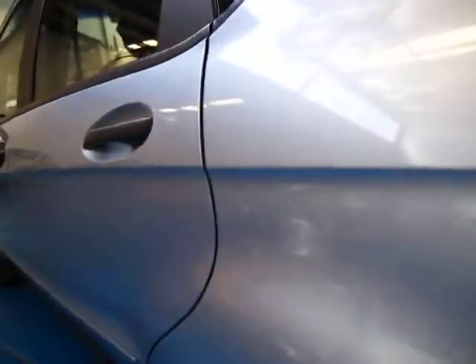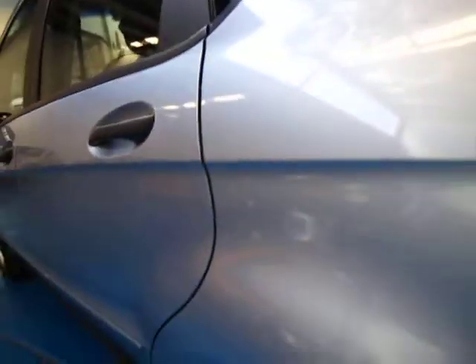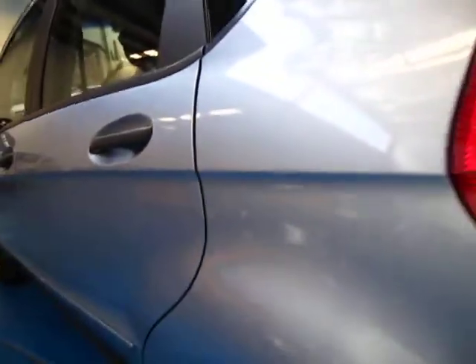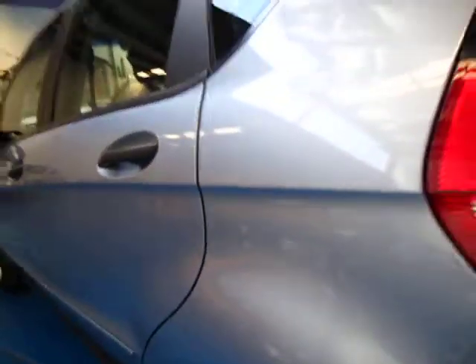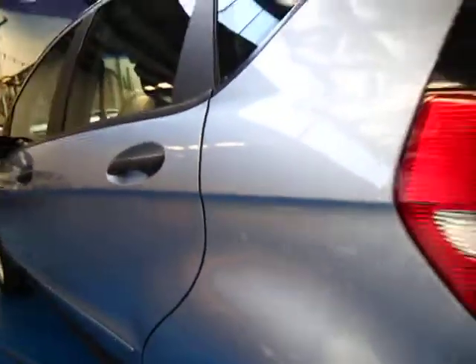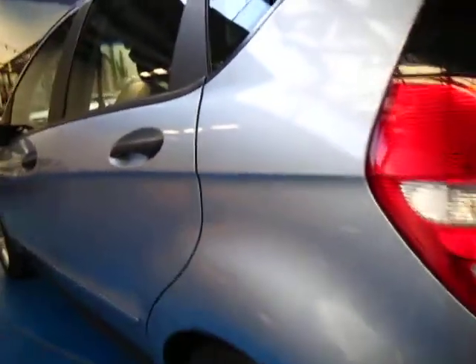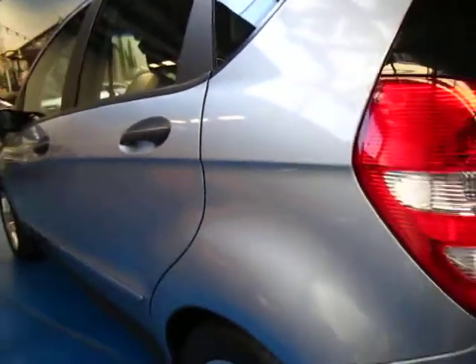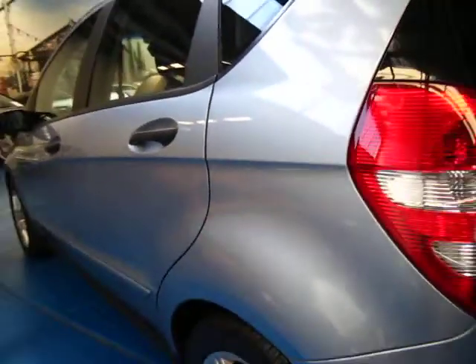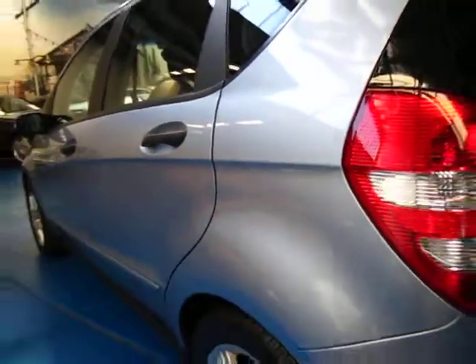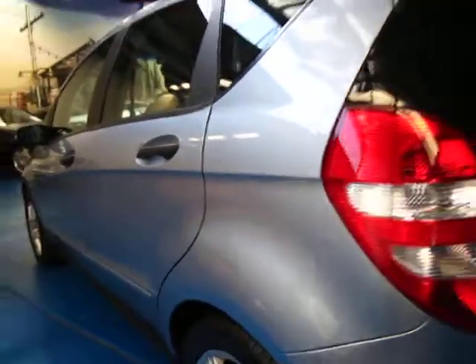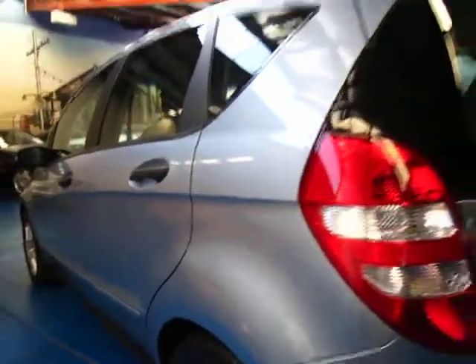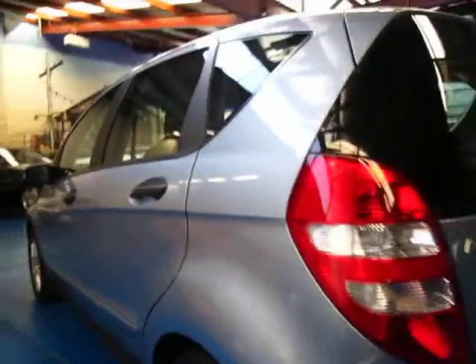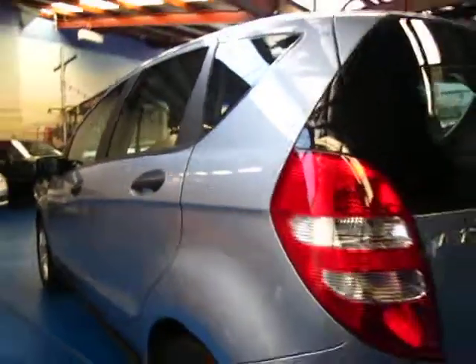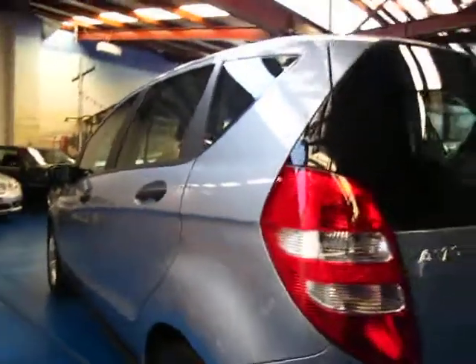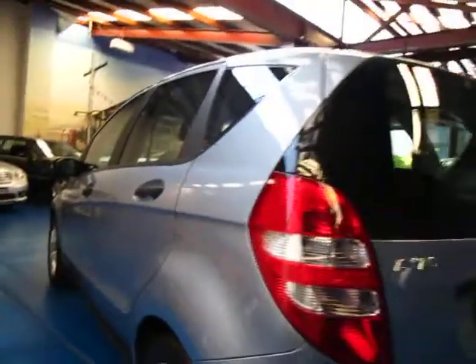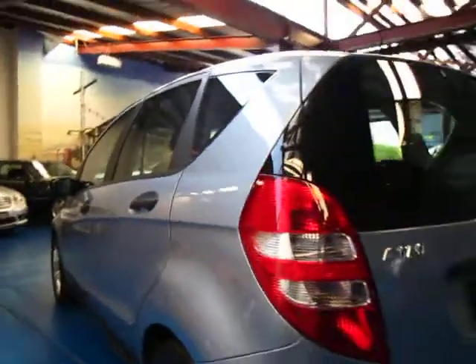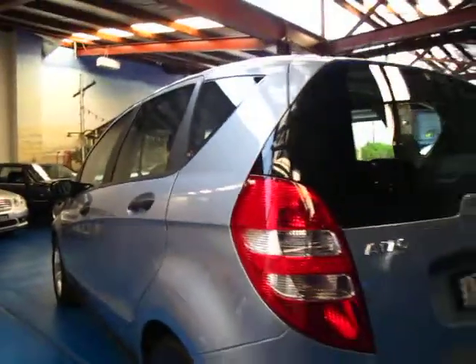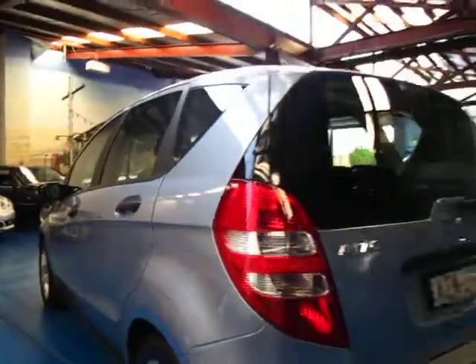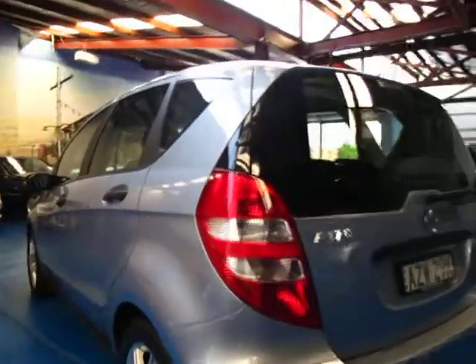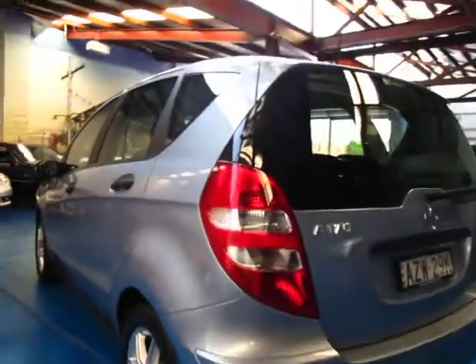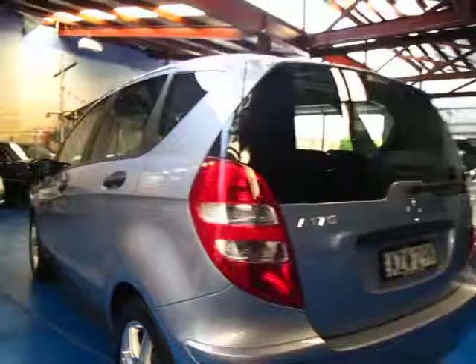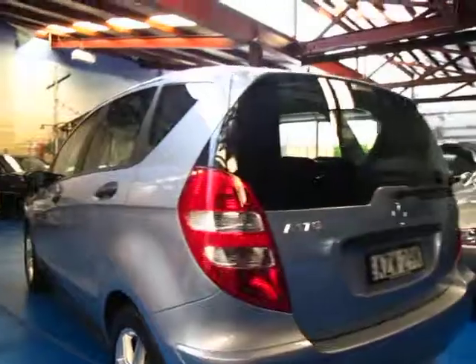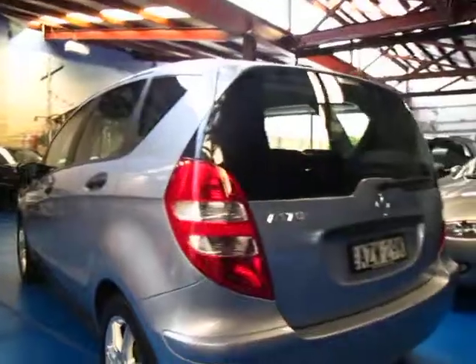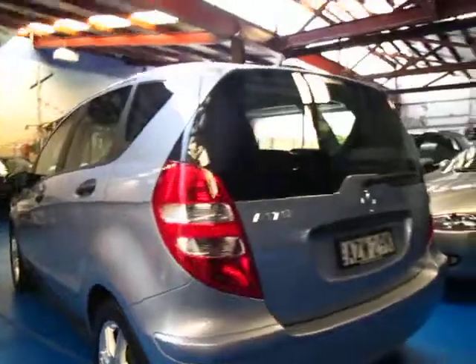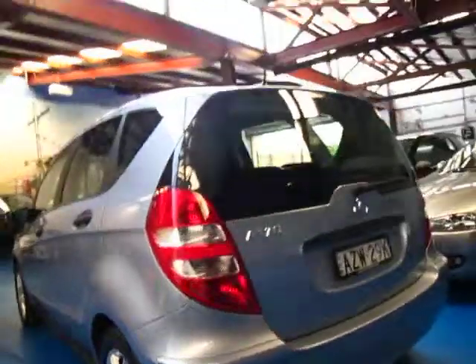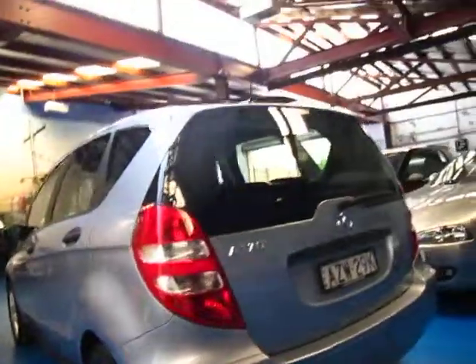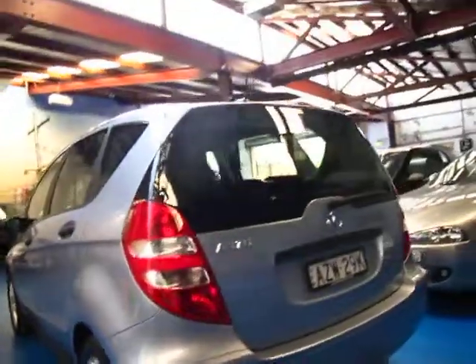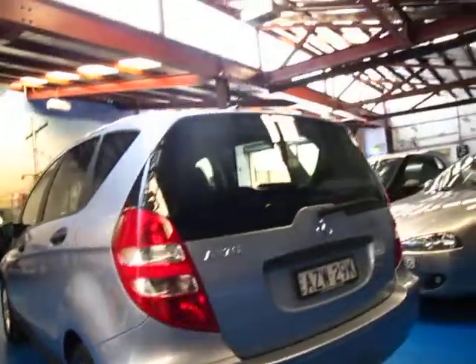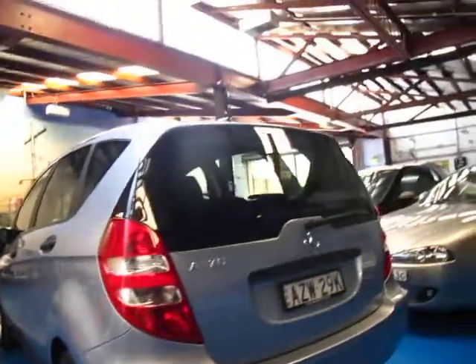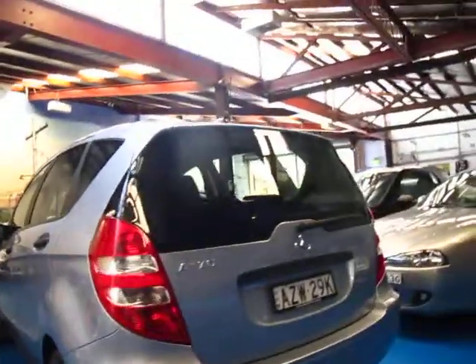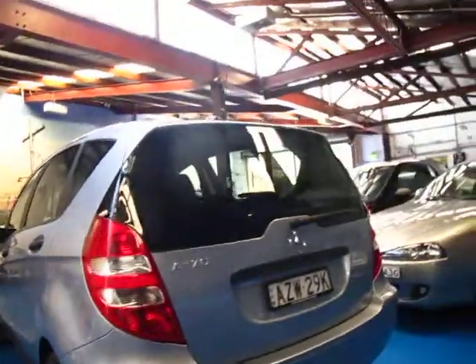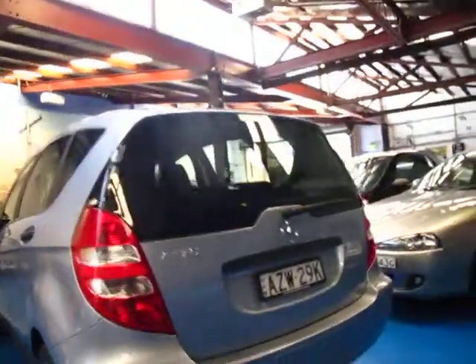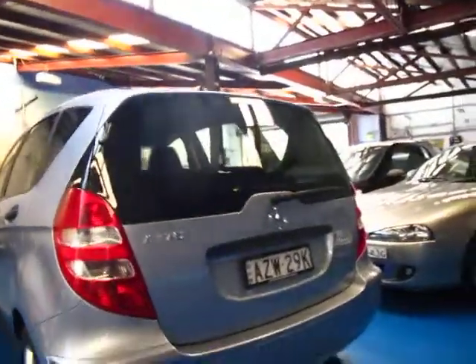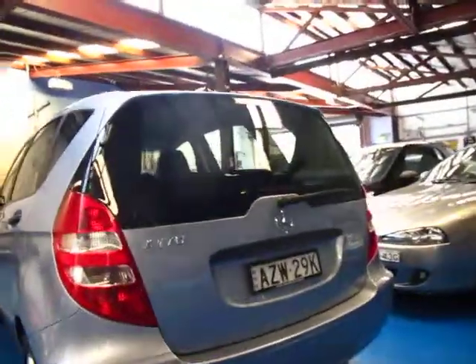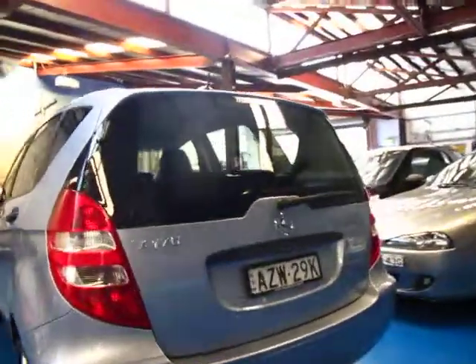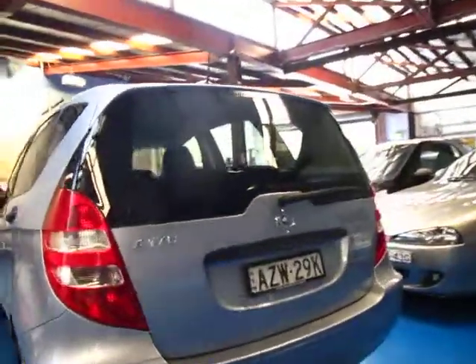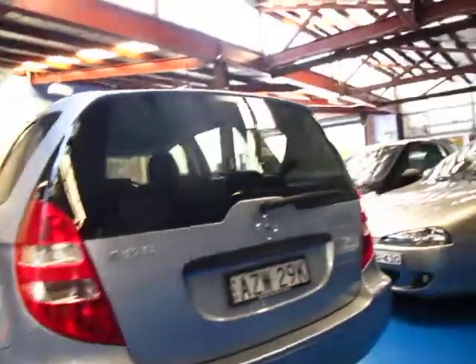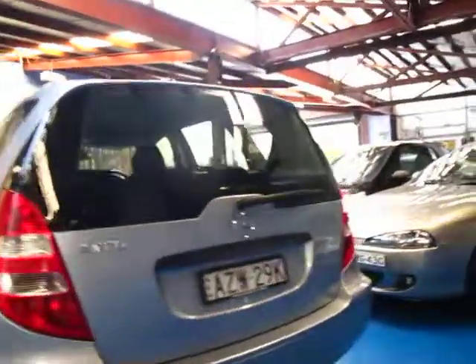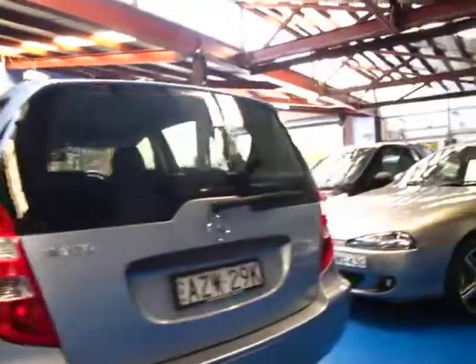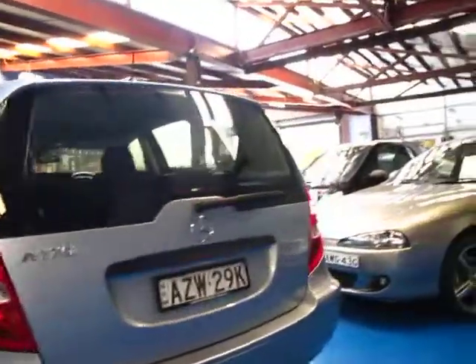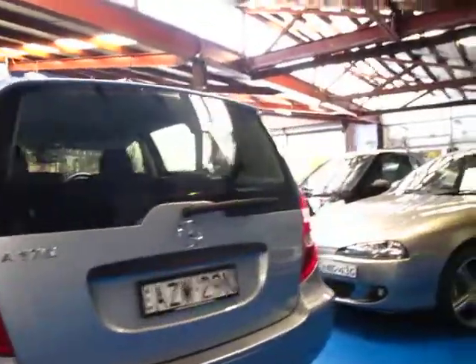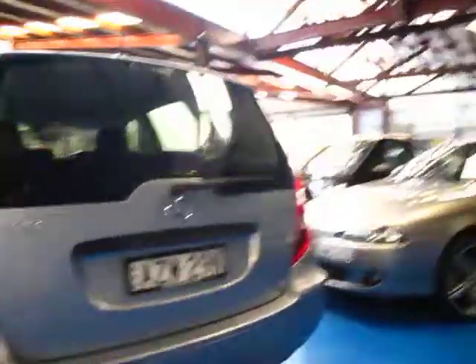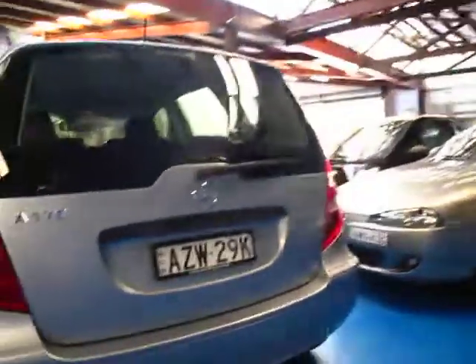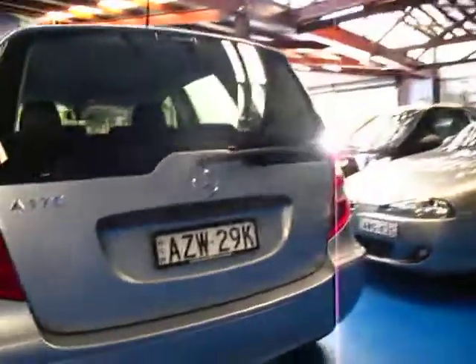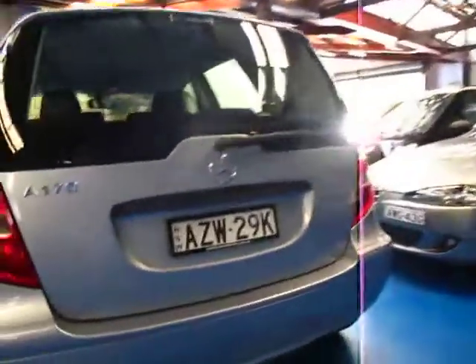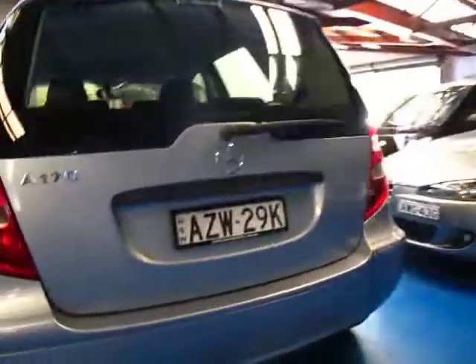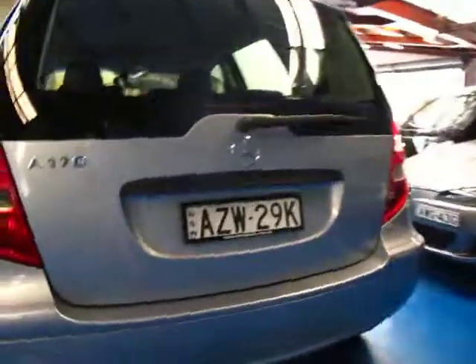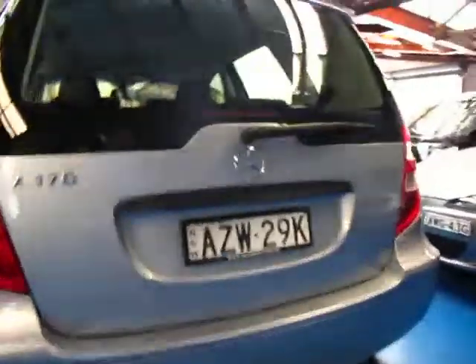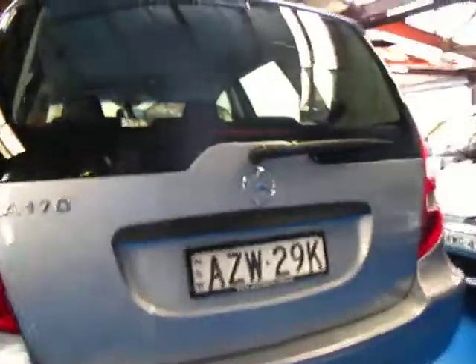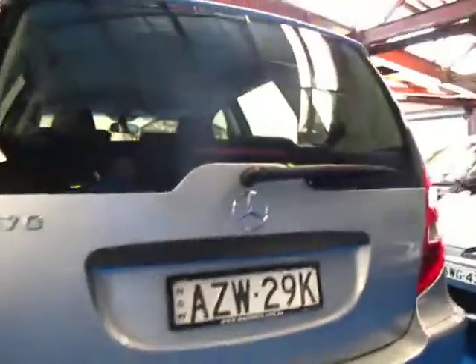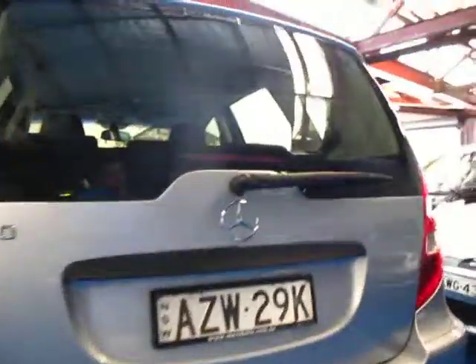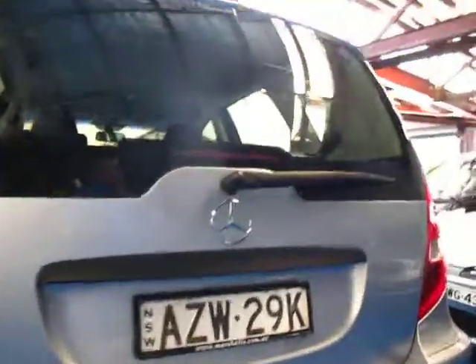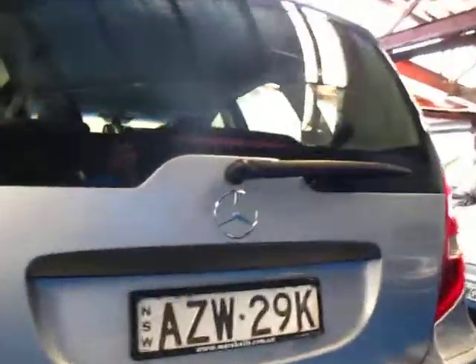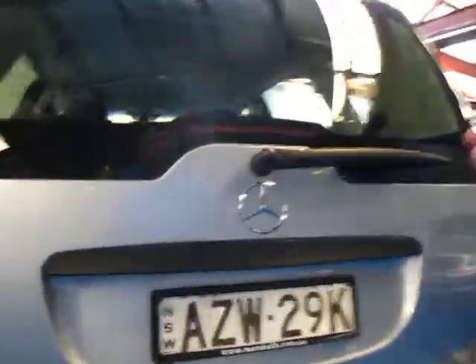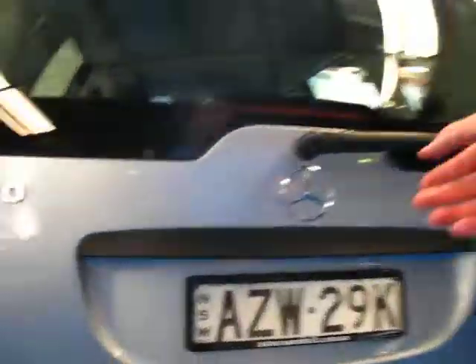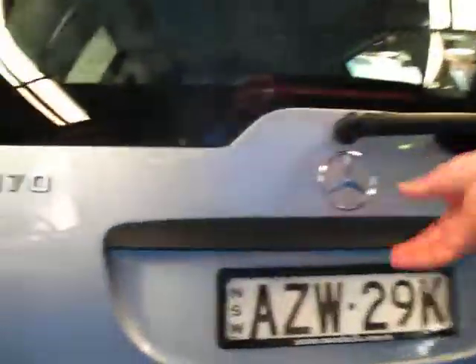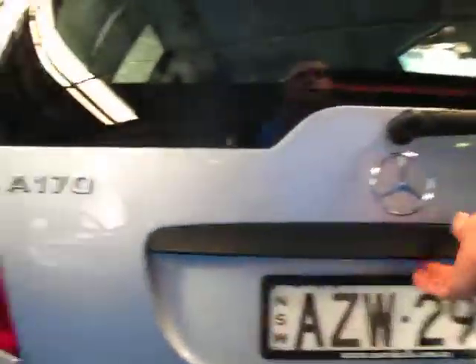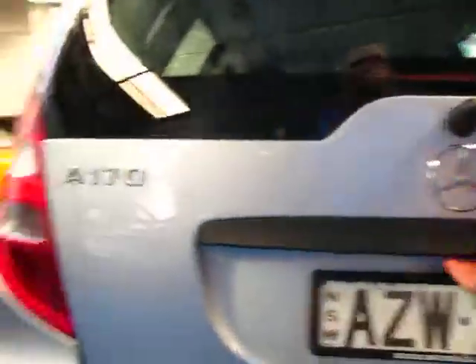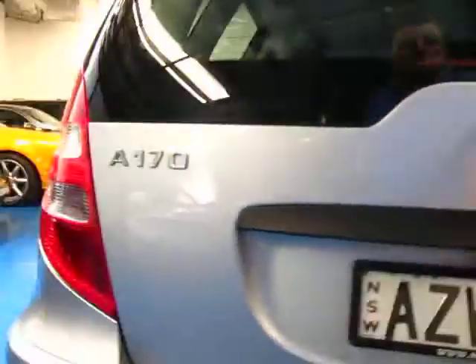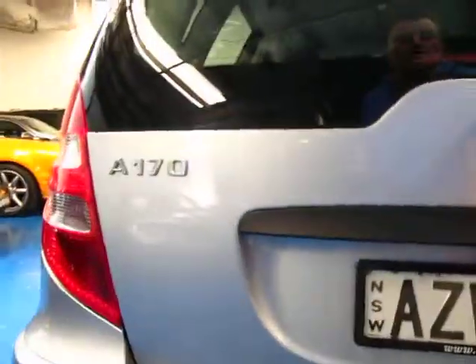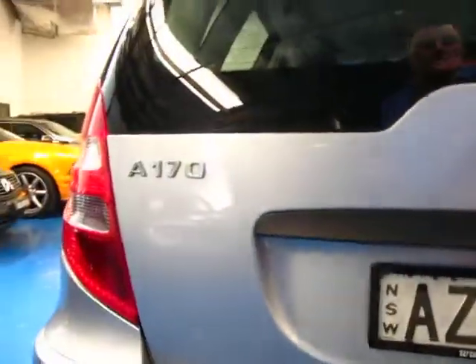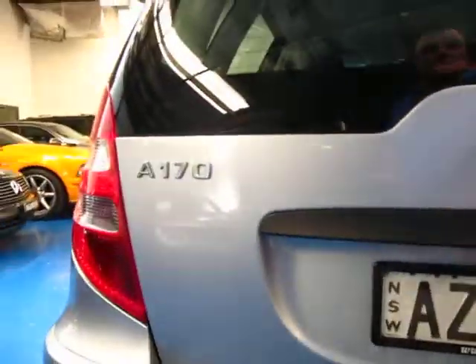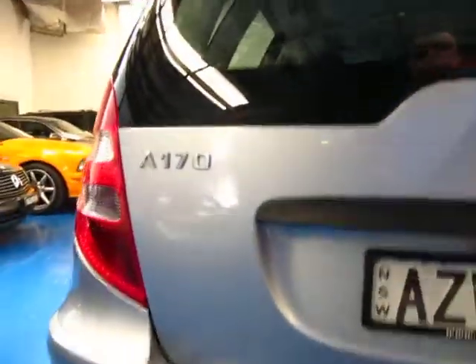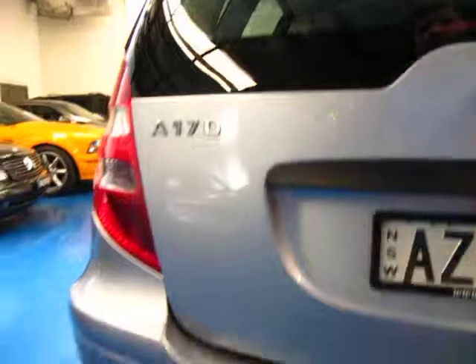They're great value secondhand these. Very reliable. They're very good on petrol and they're obviously very, very safe being a Mercedes-Benz.